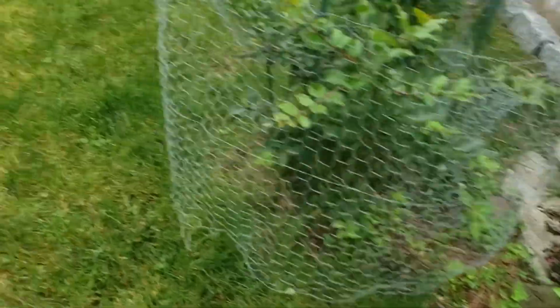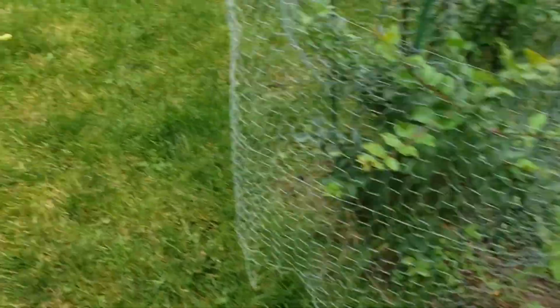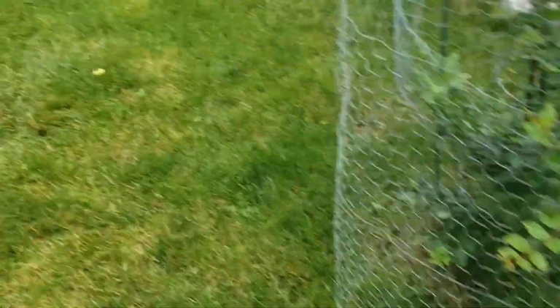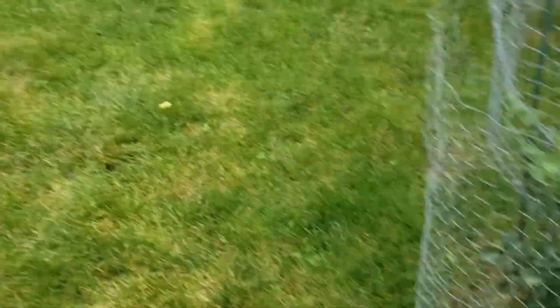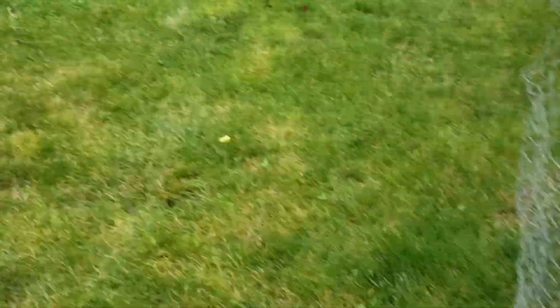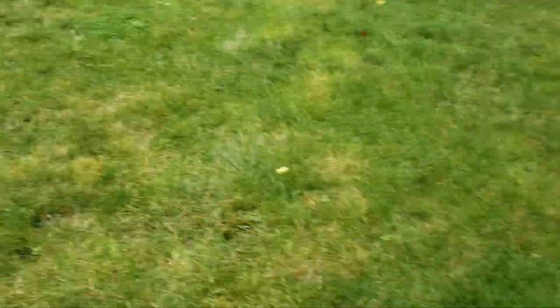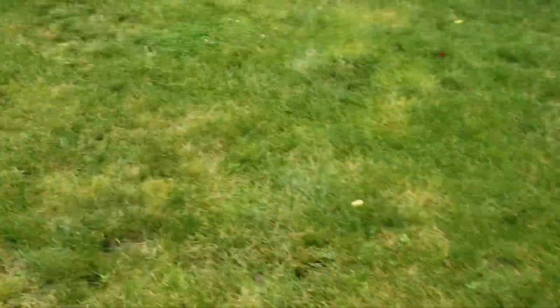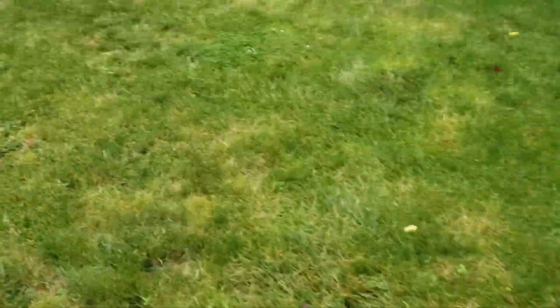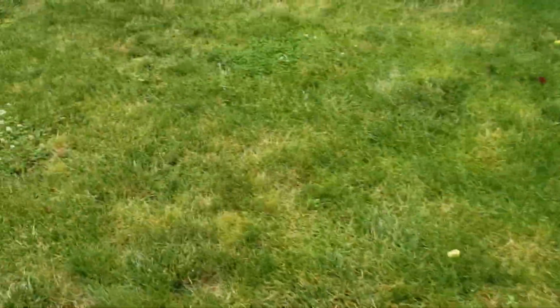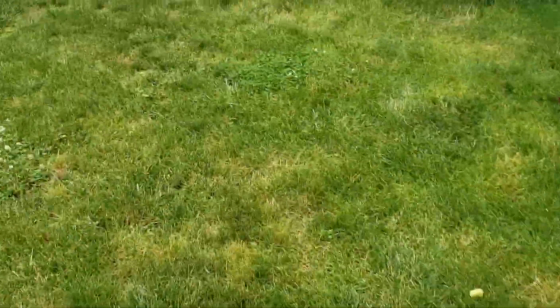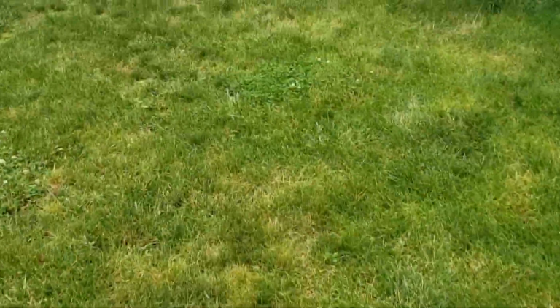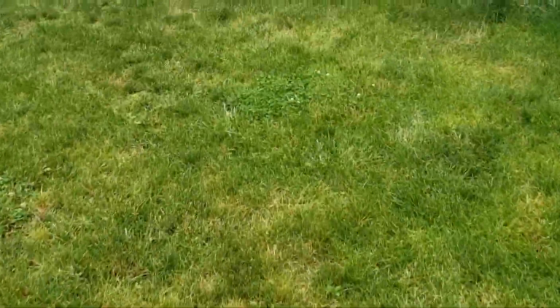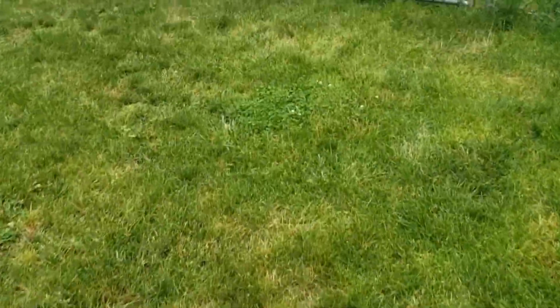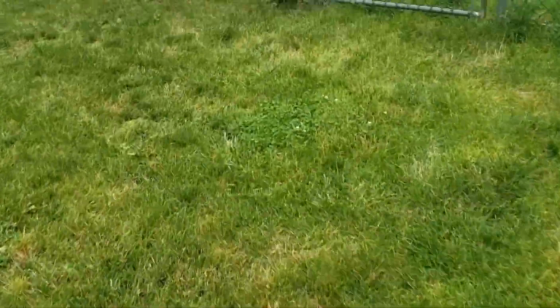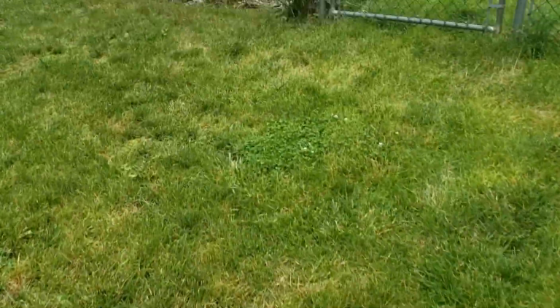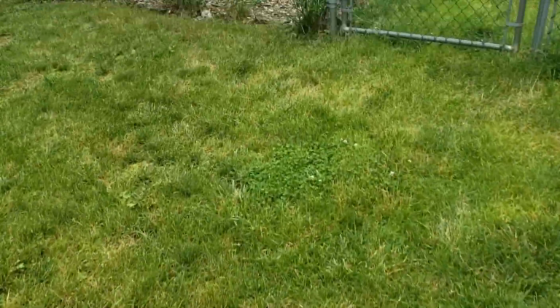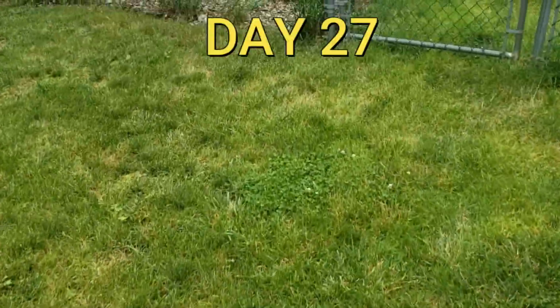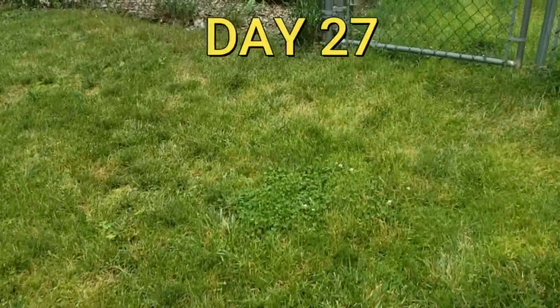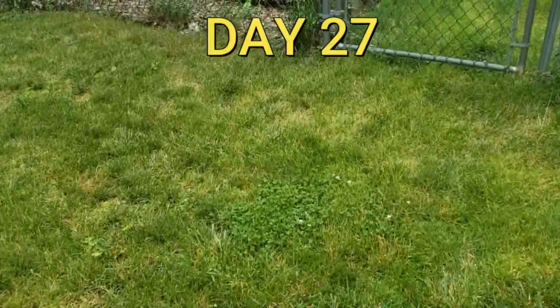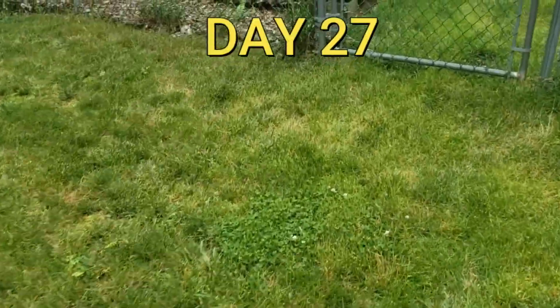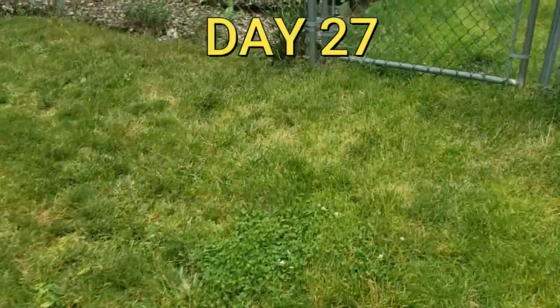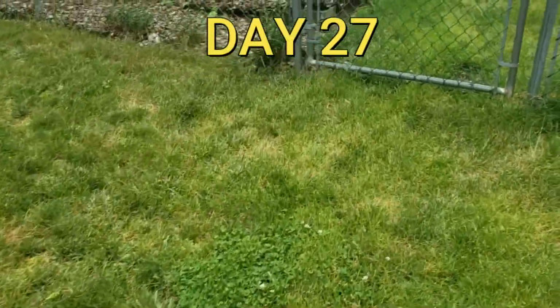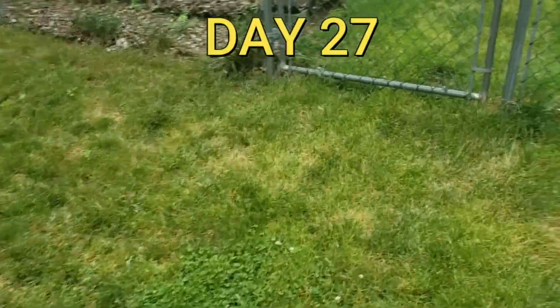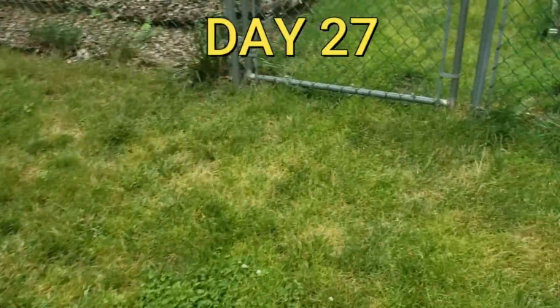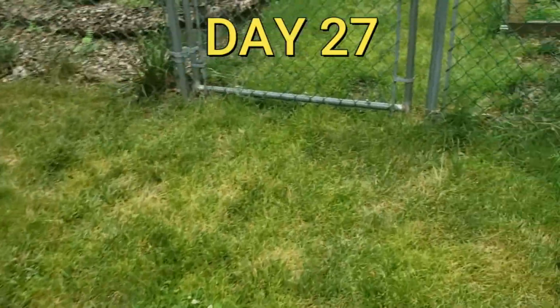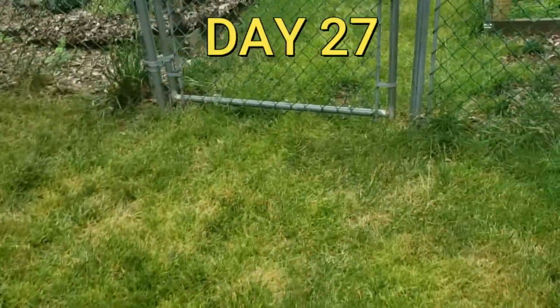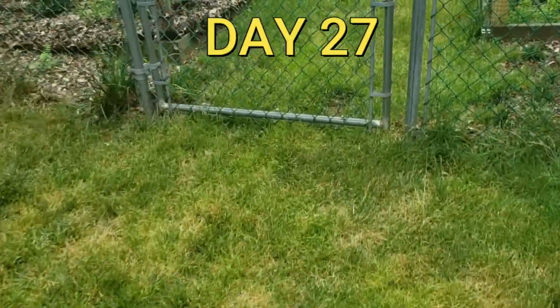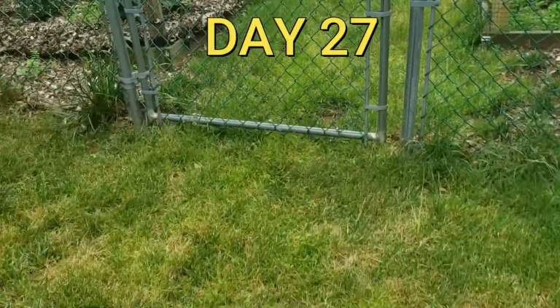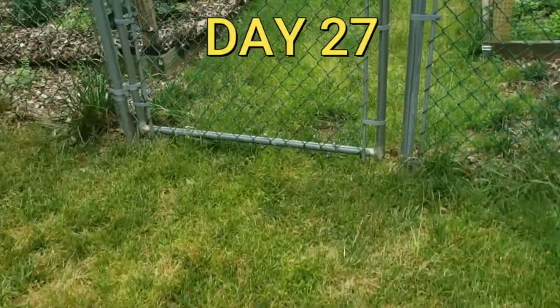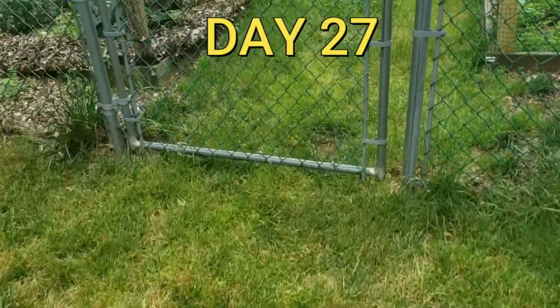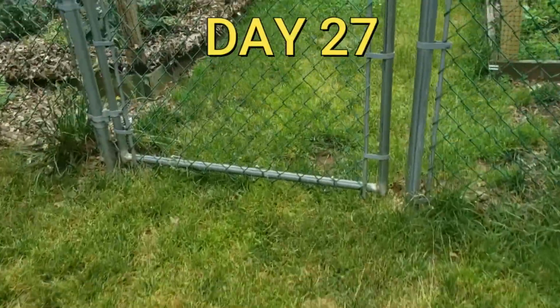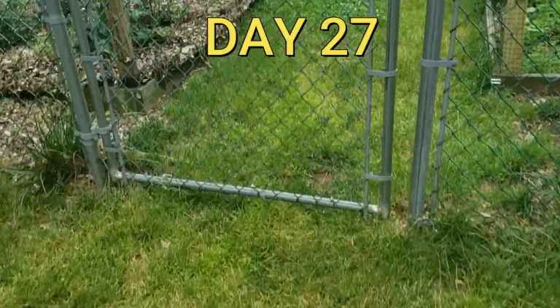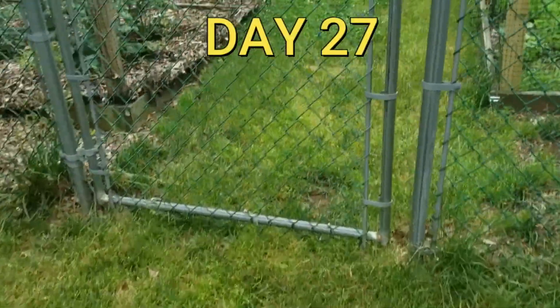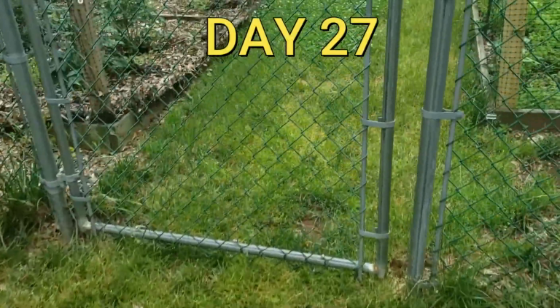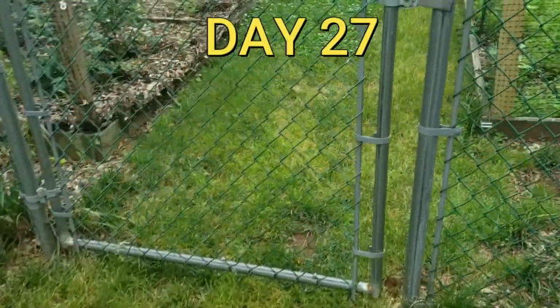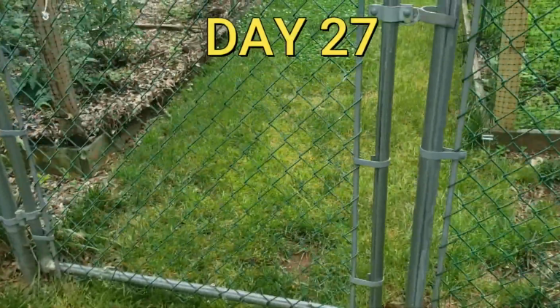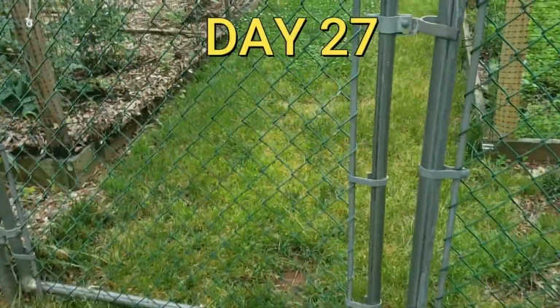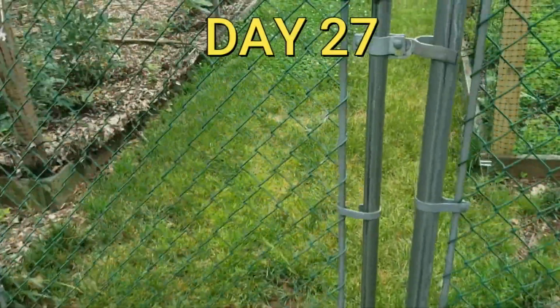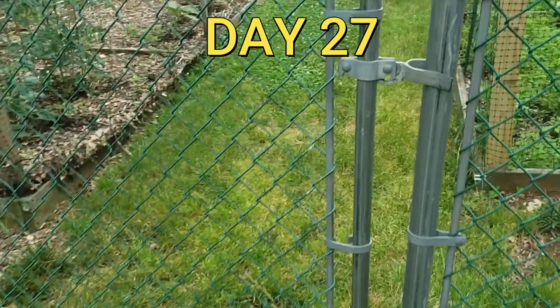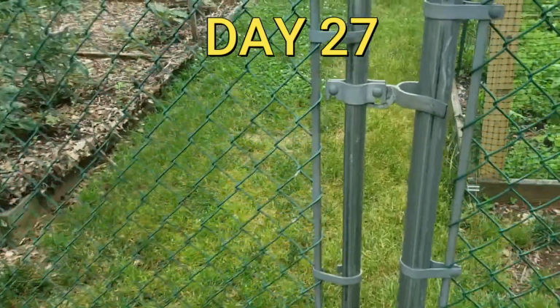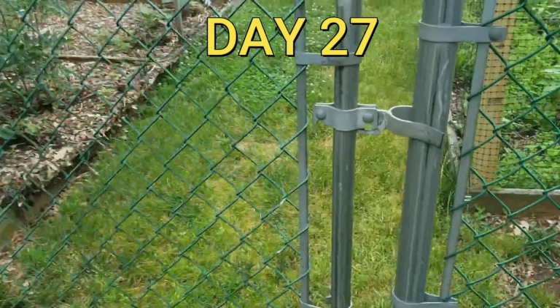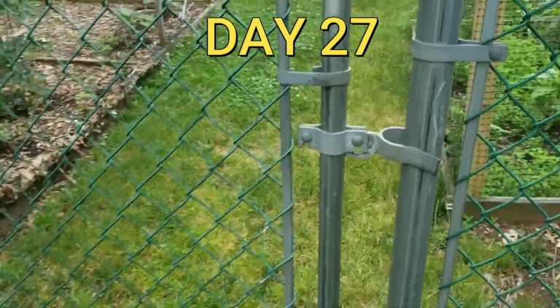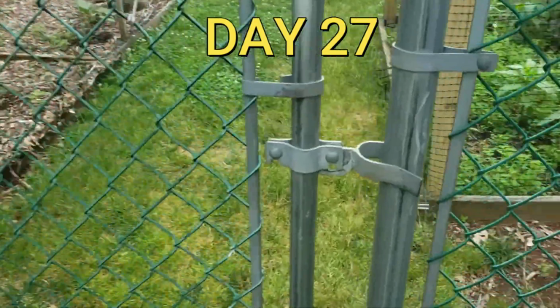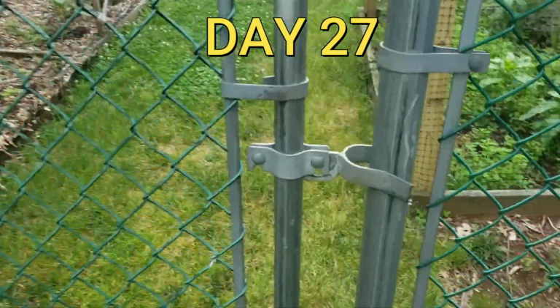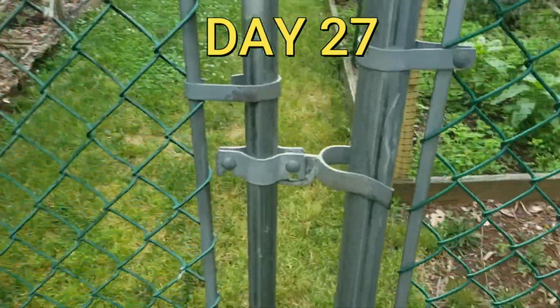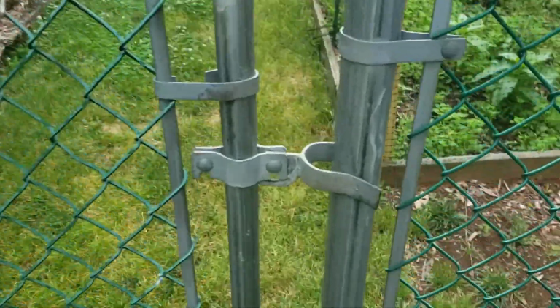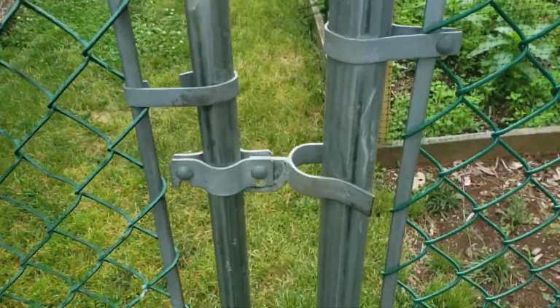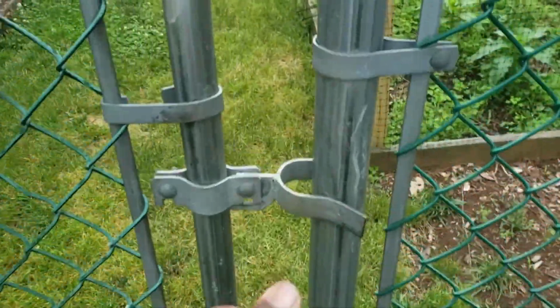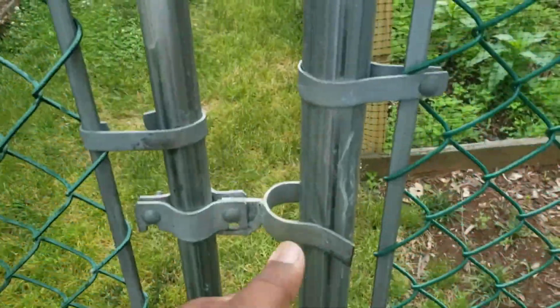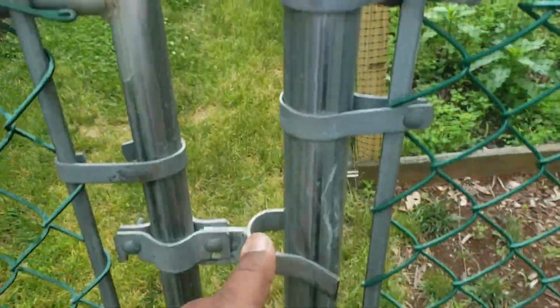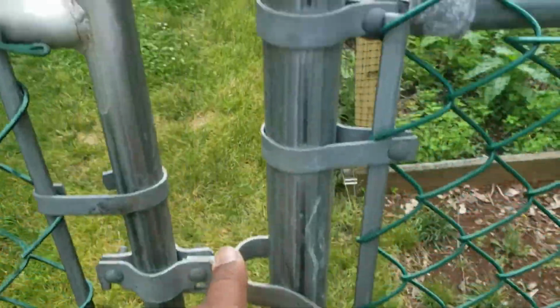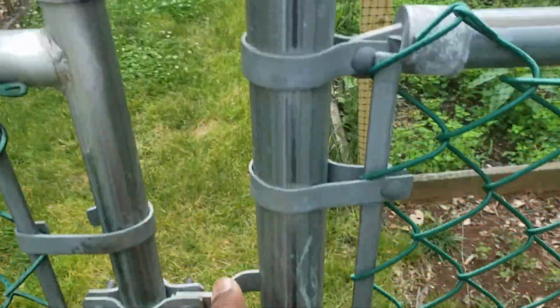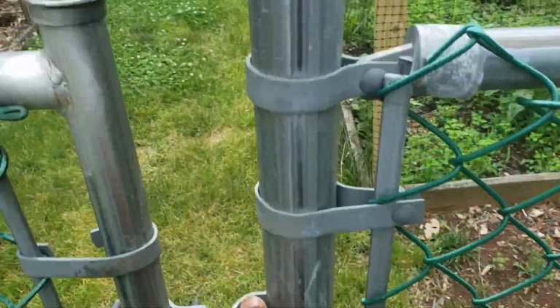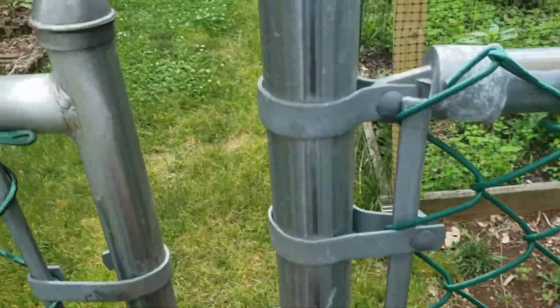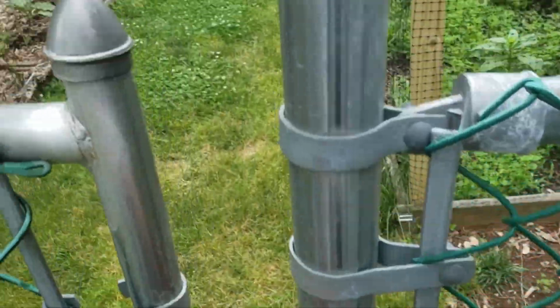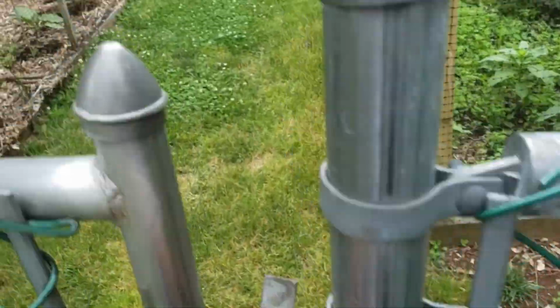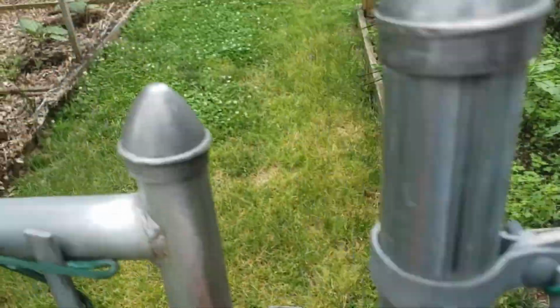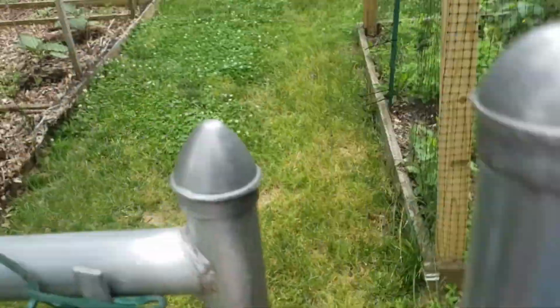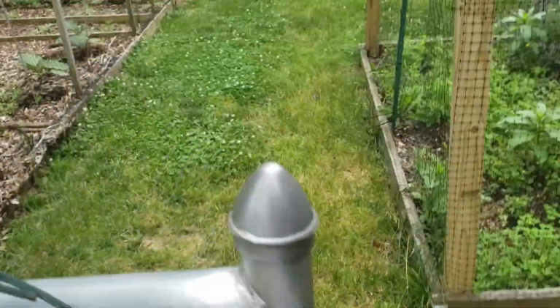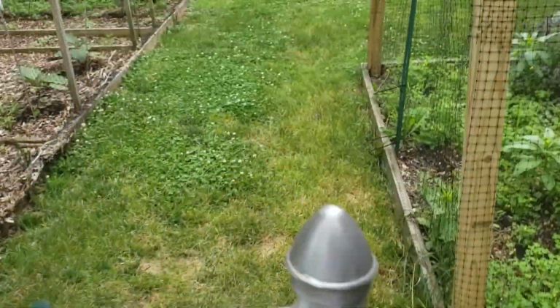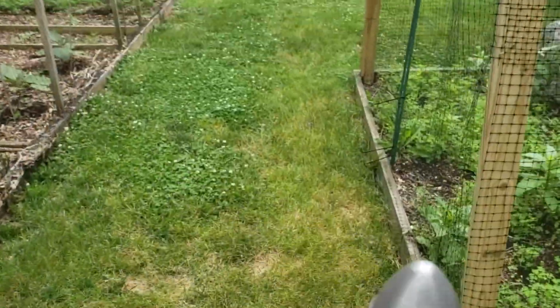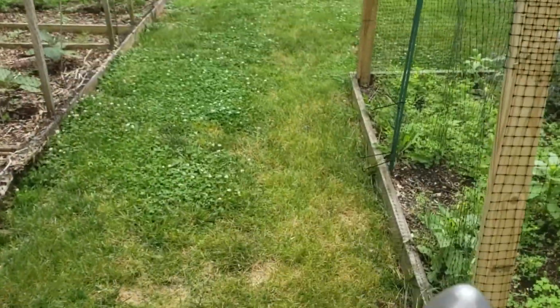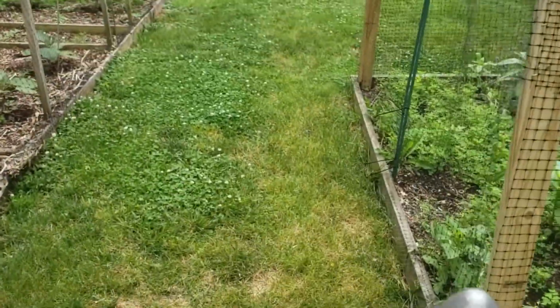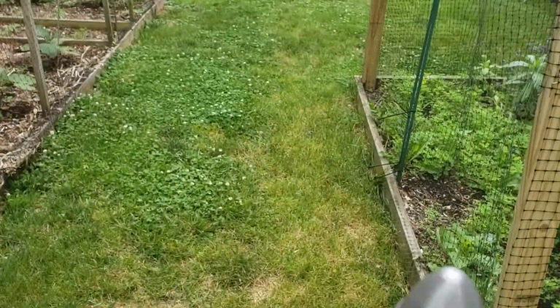Hello everybody, welcome back to the channel. This is day 27 of the newly planted vegetable garden.